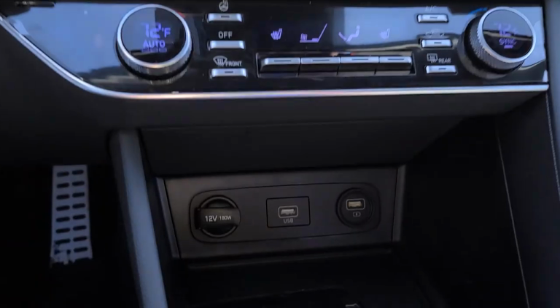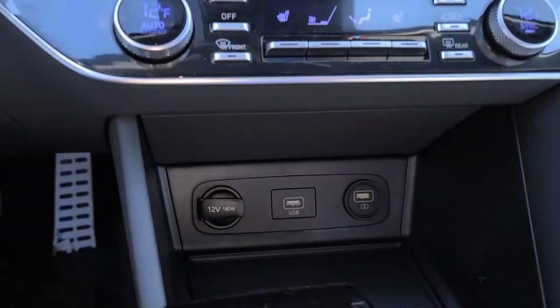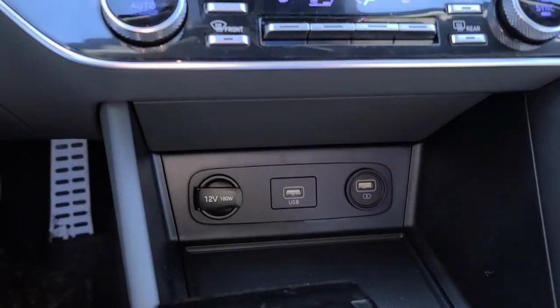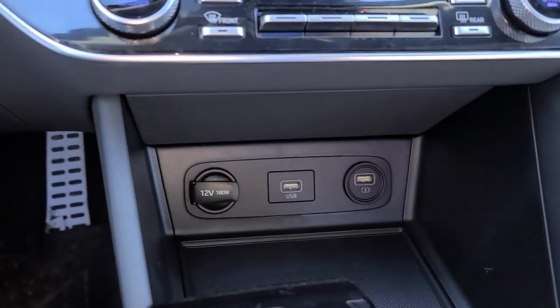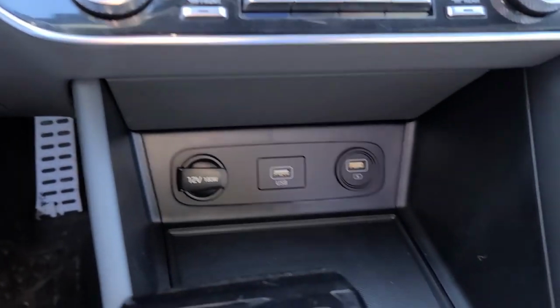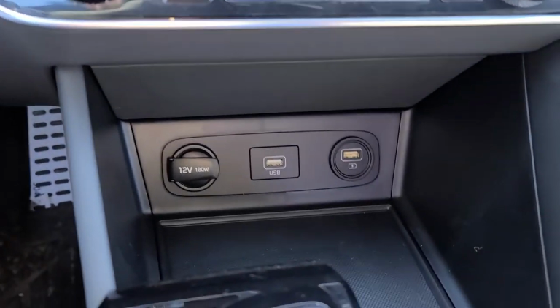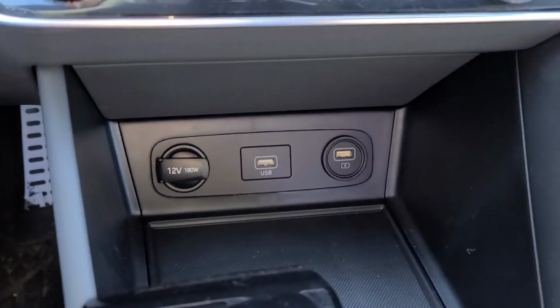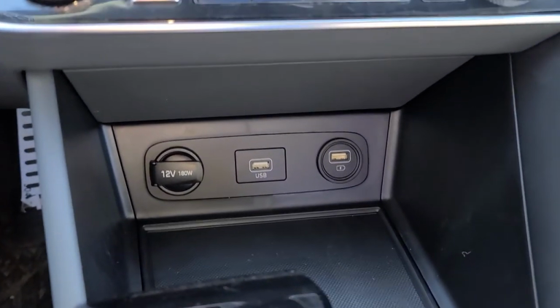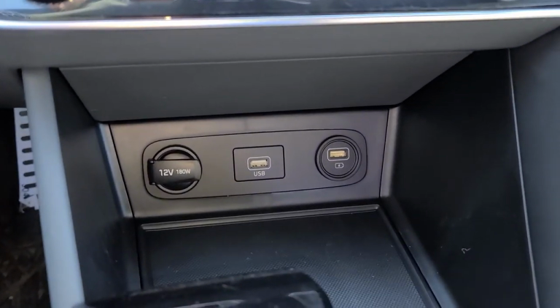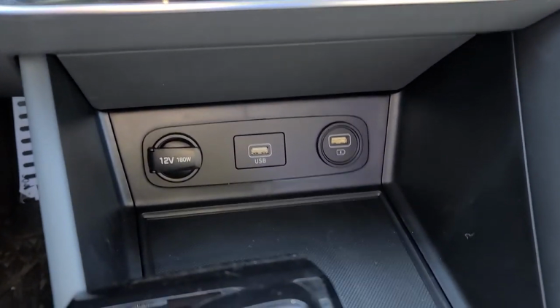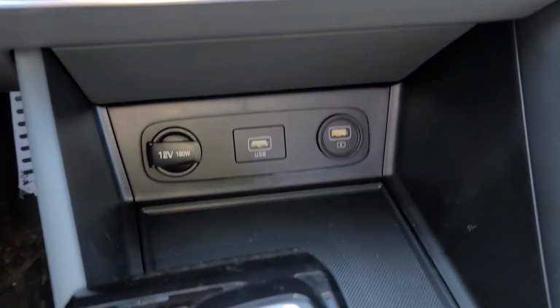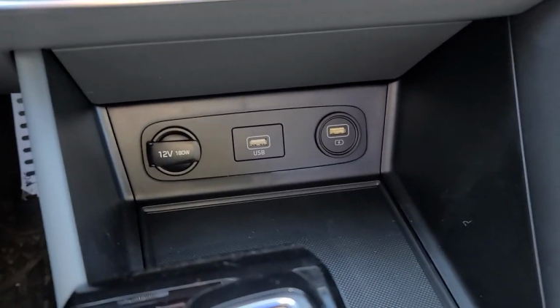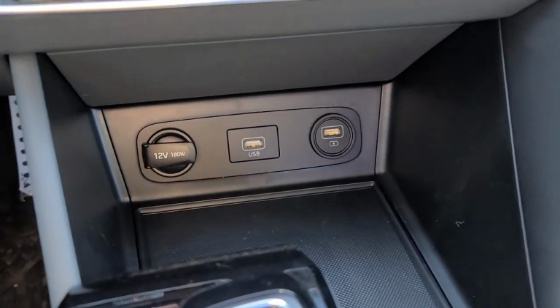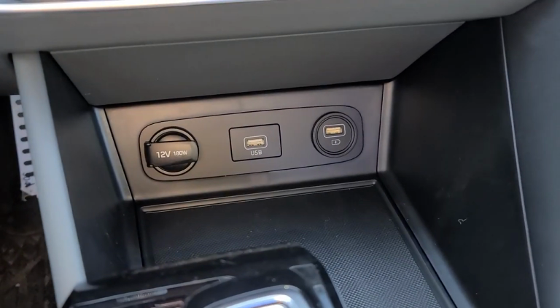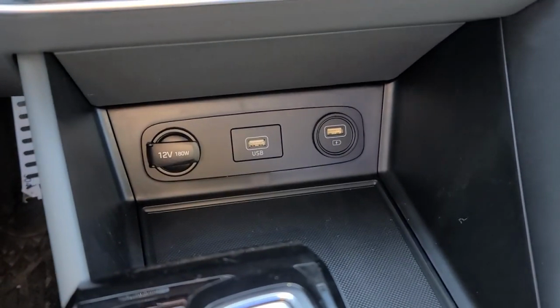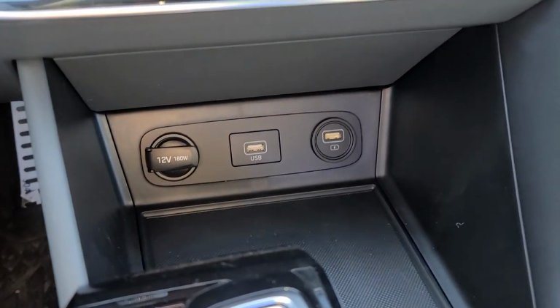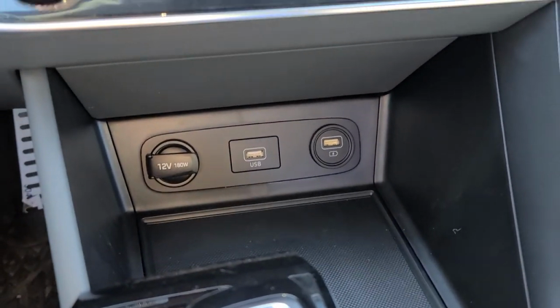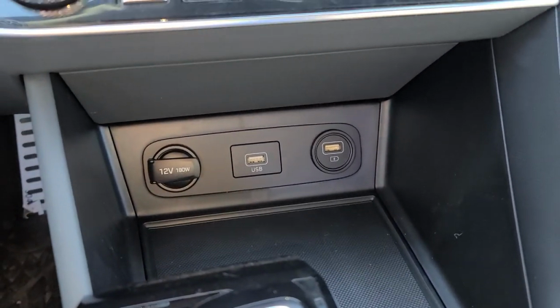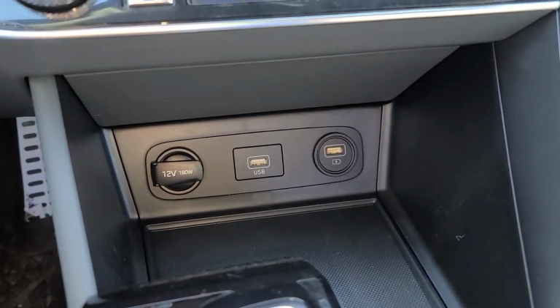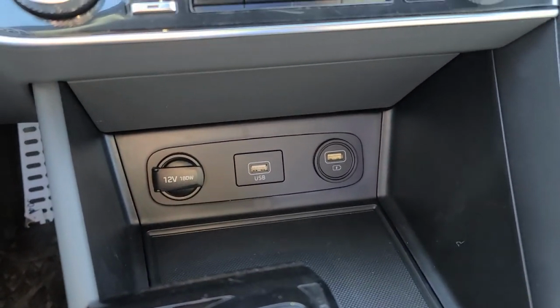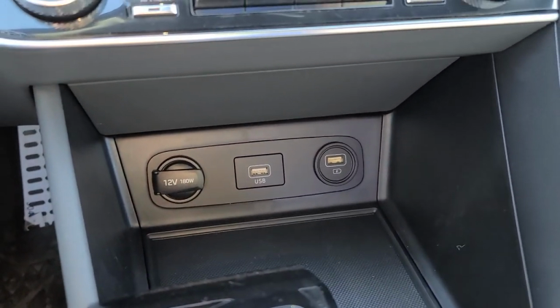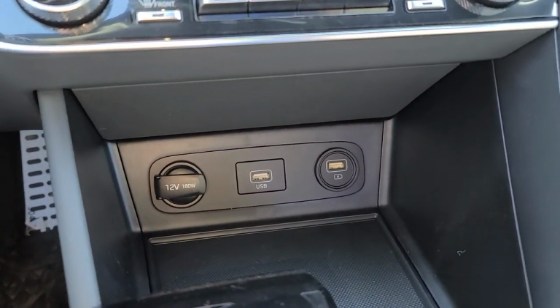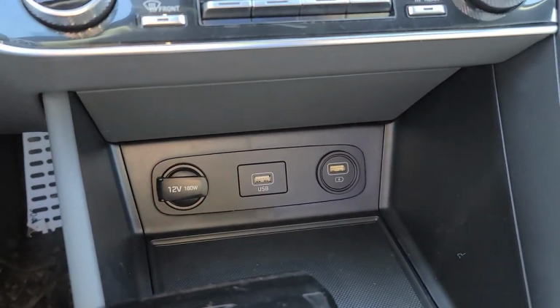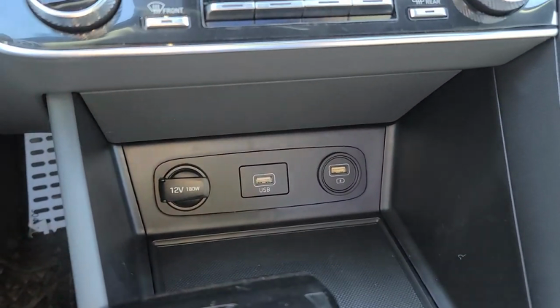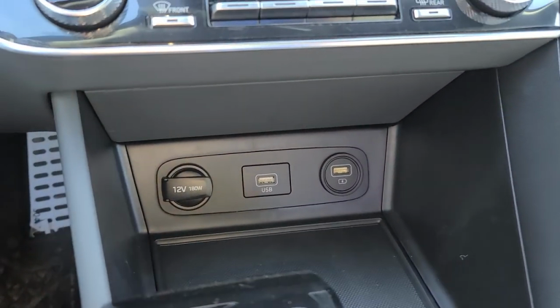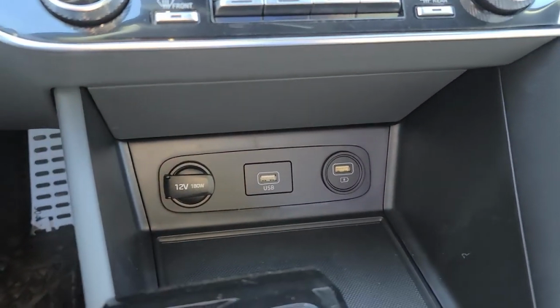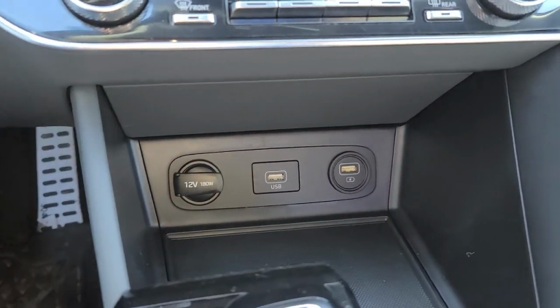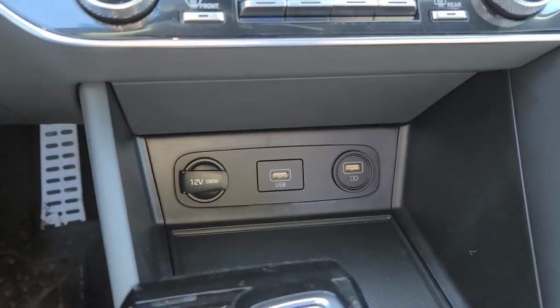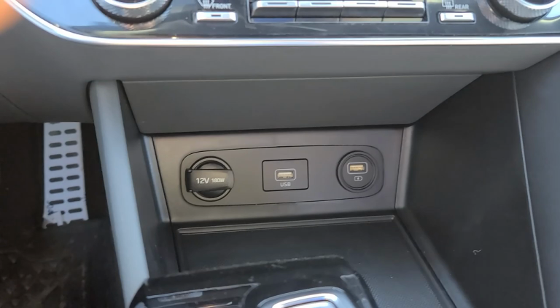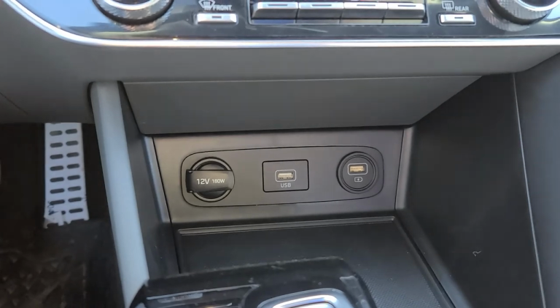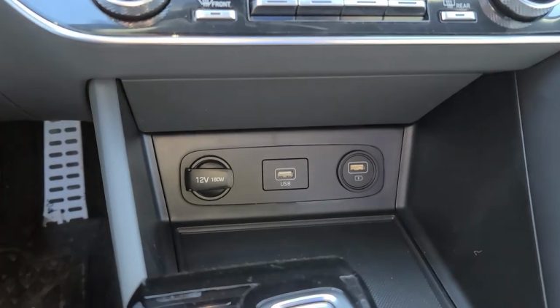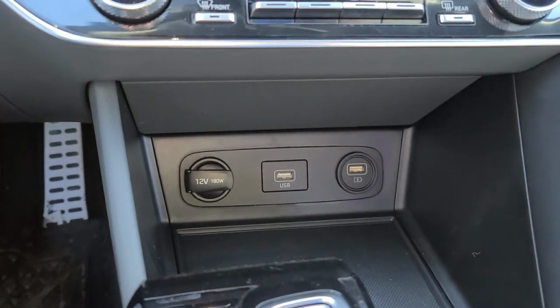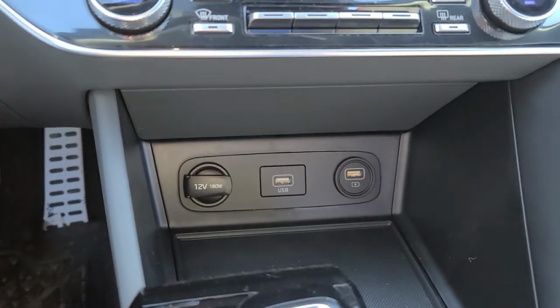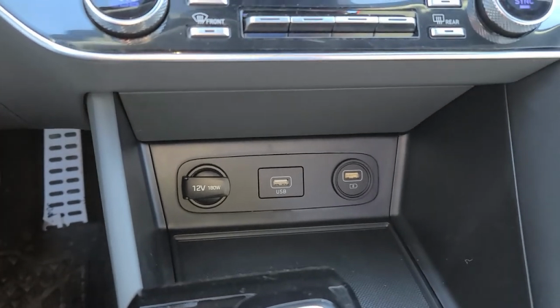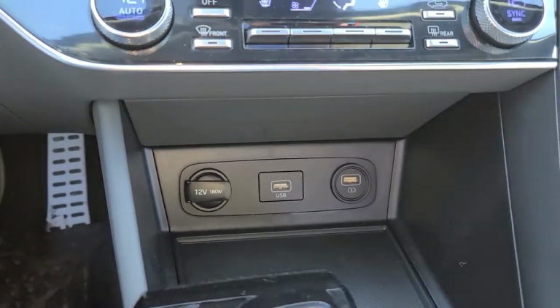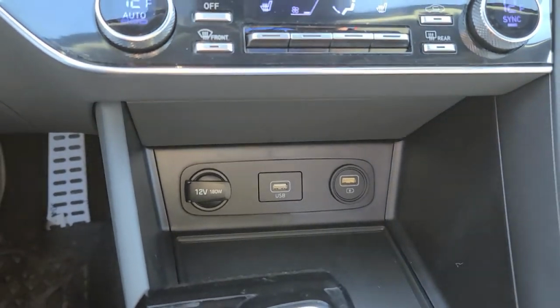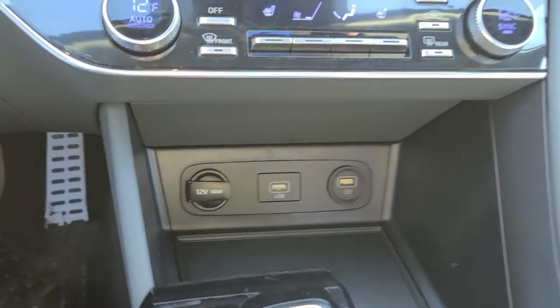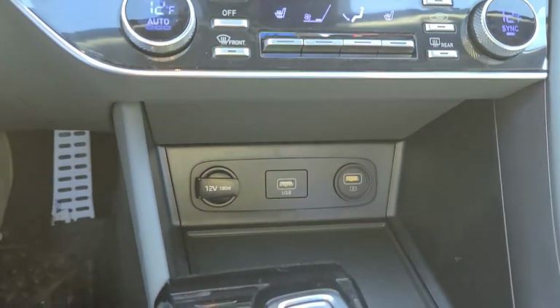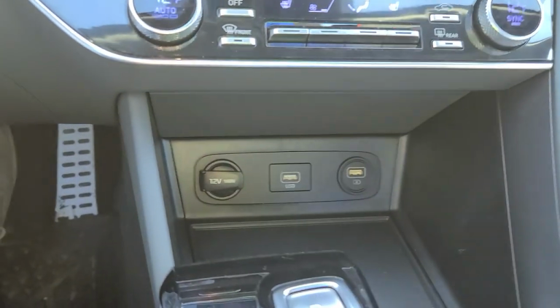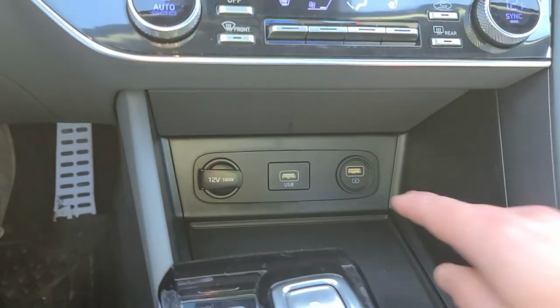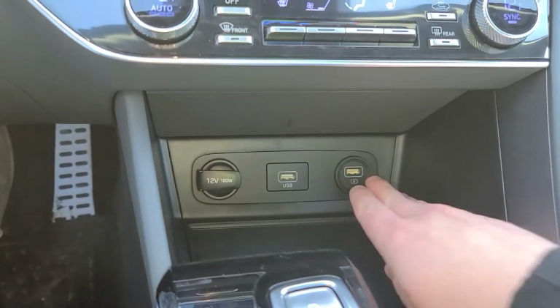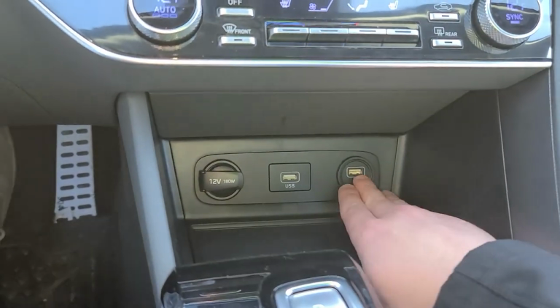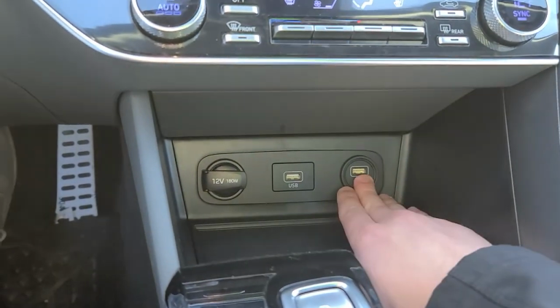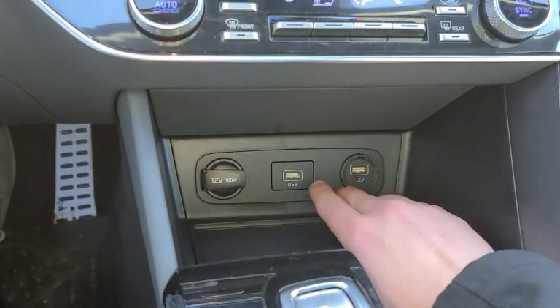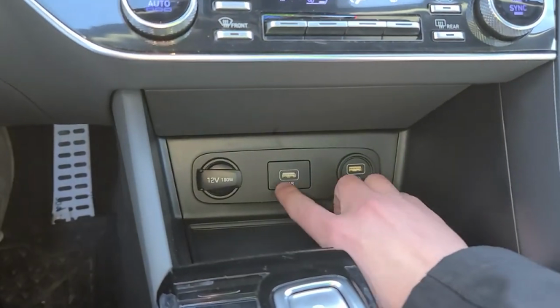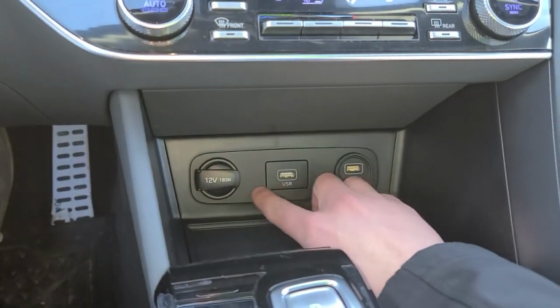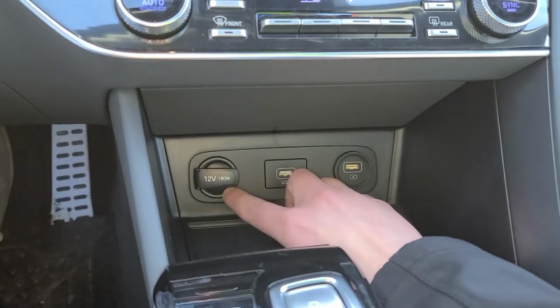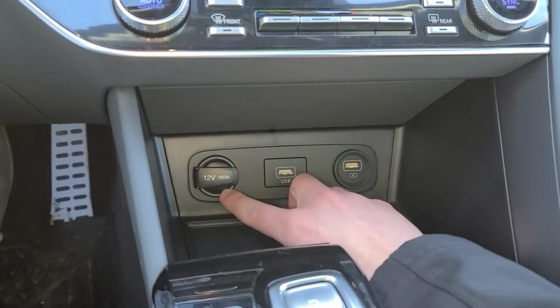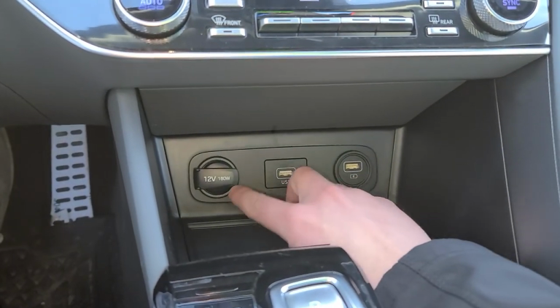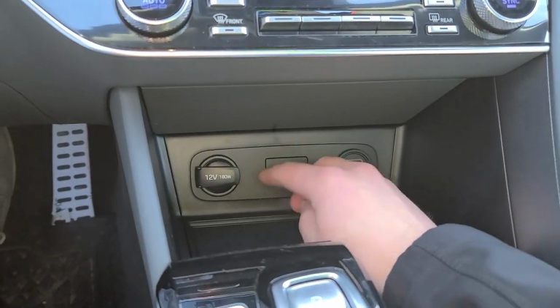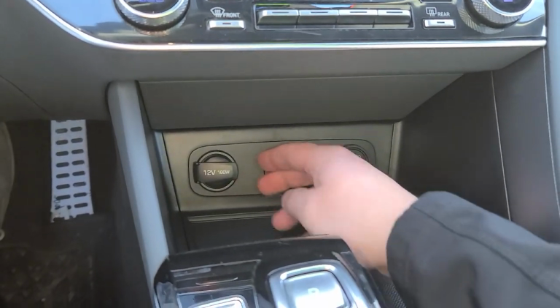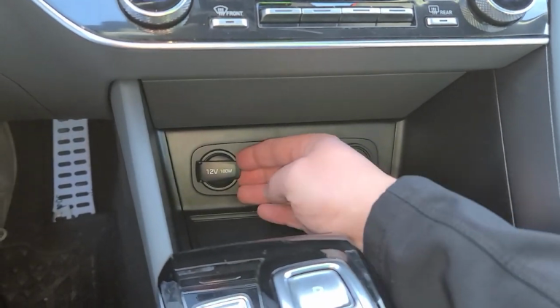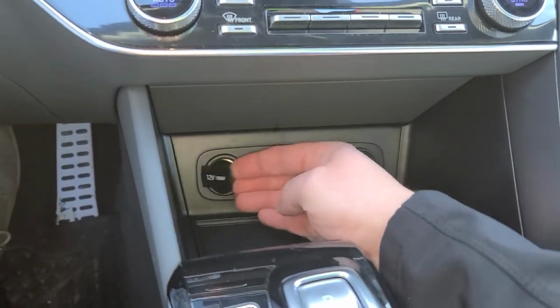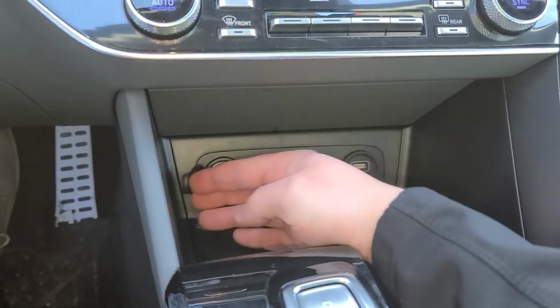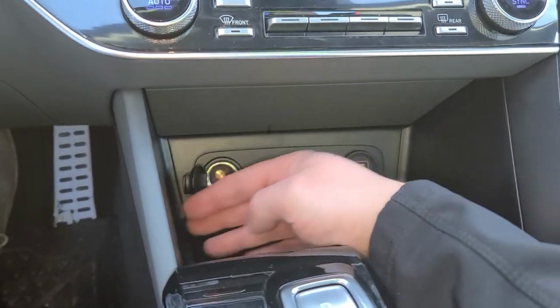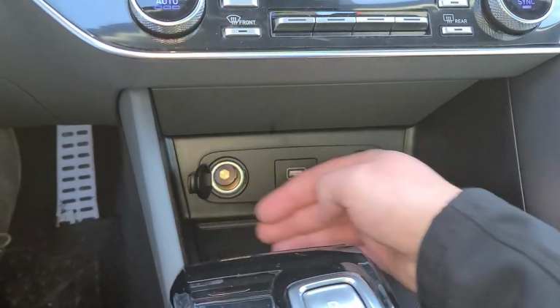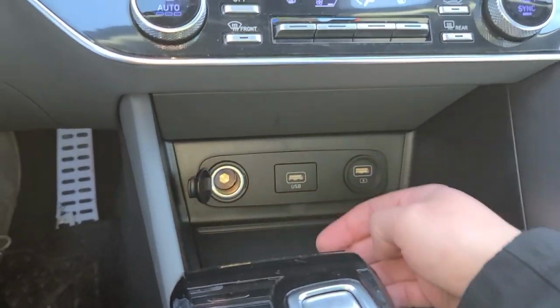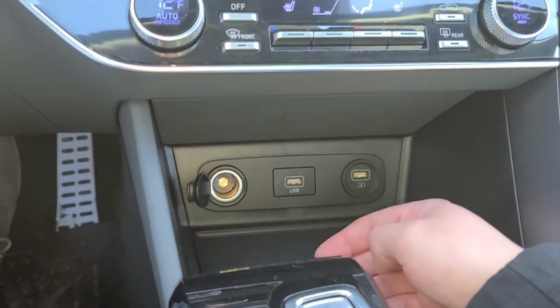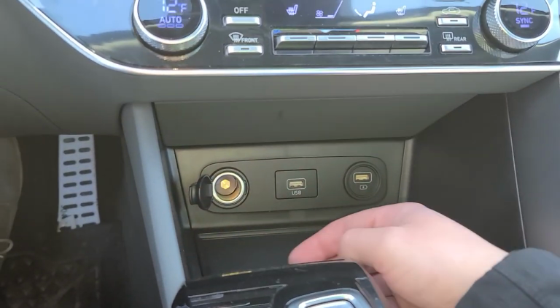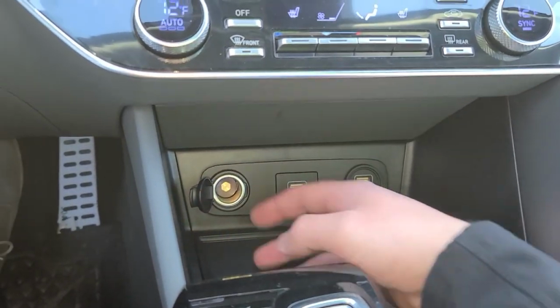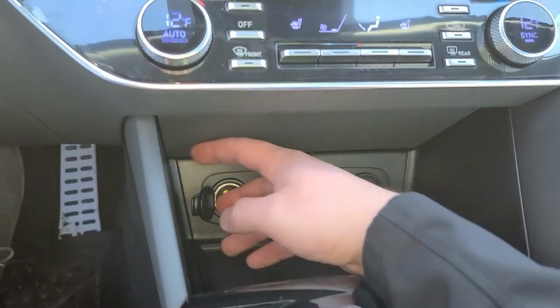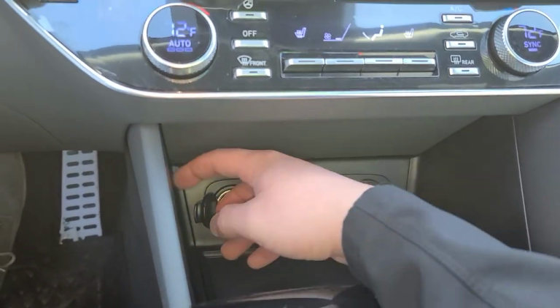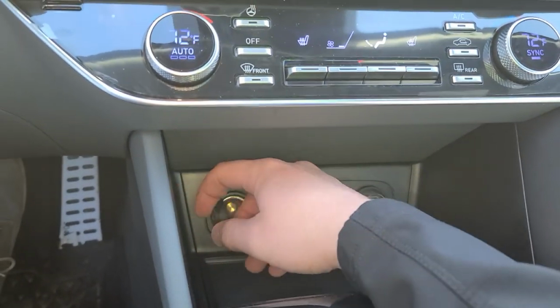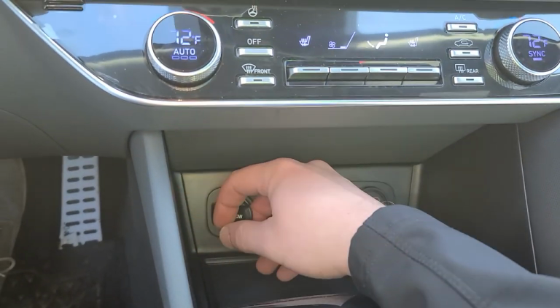You've got Apple CarPlay and Android Auto all in here. You've got your charging ports as well, including a 12 volt port.